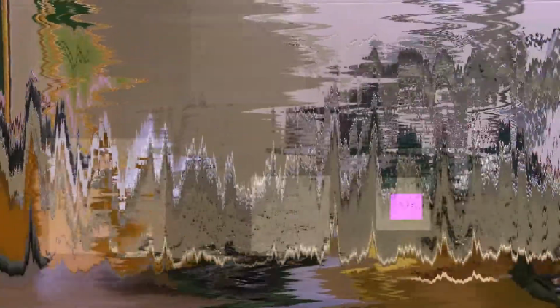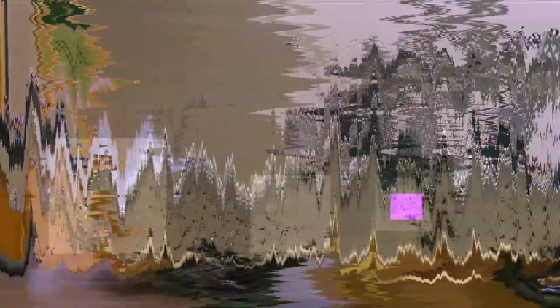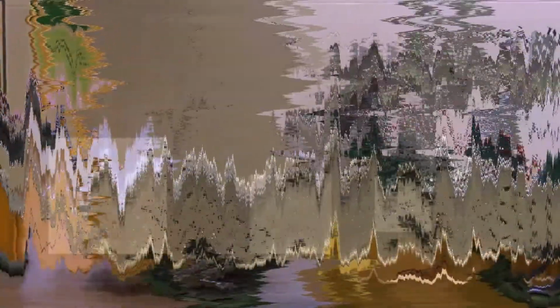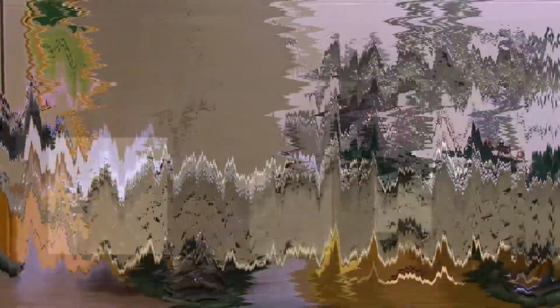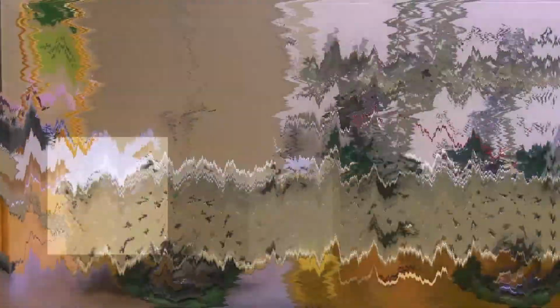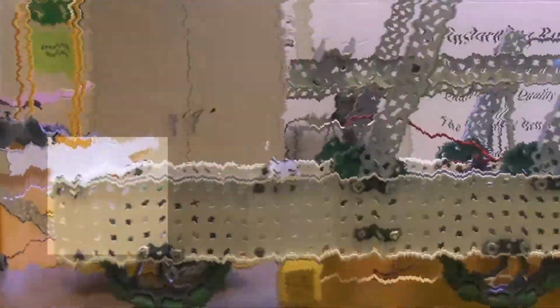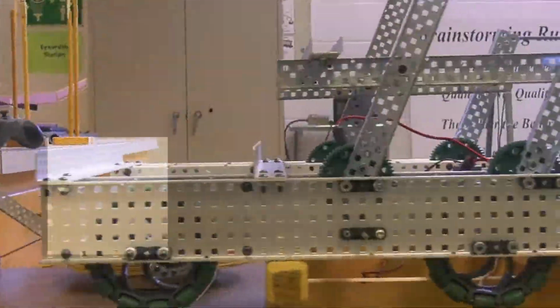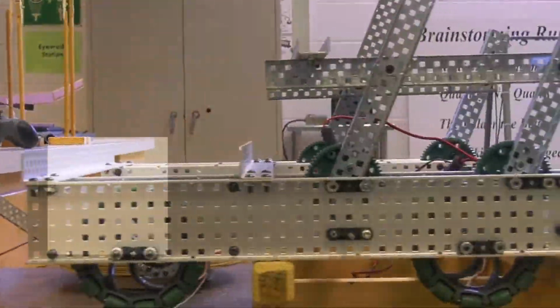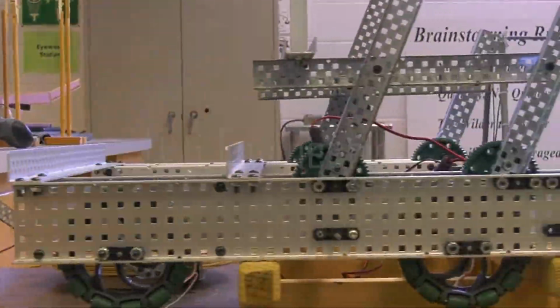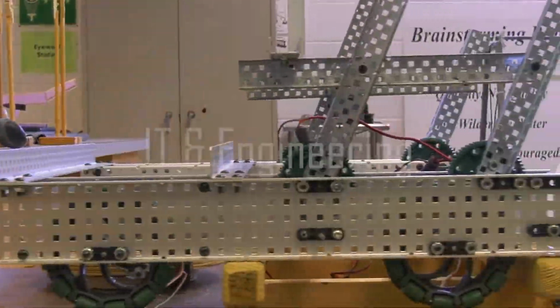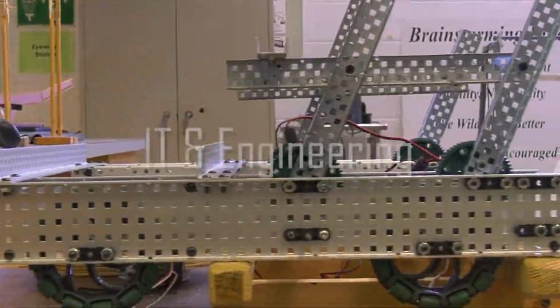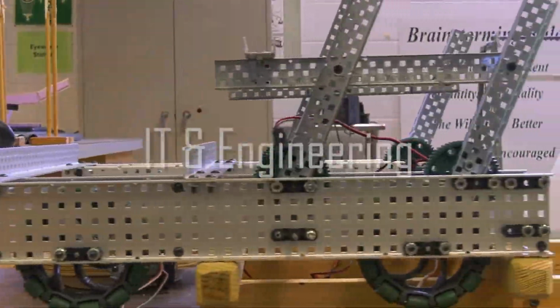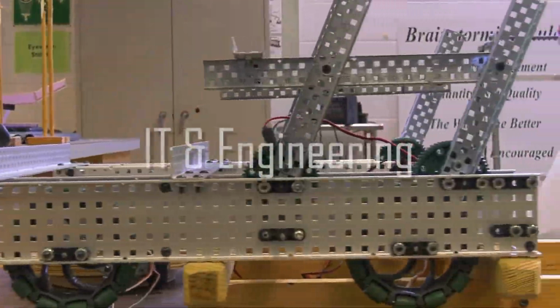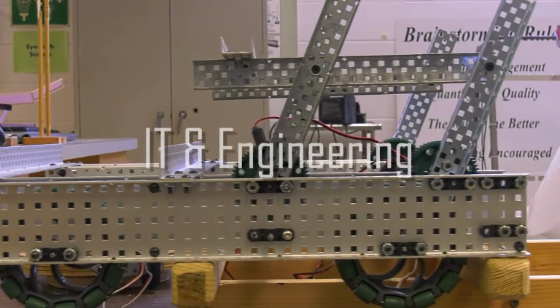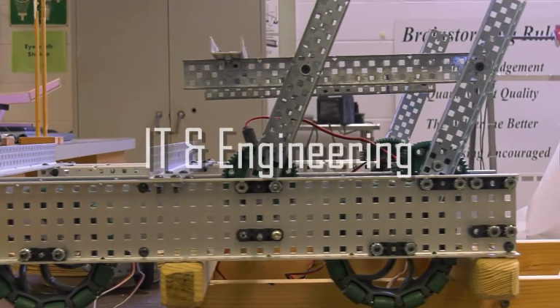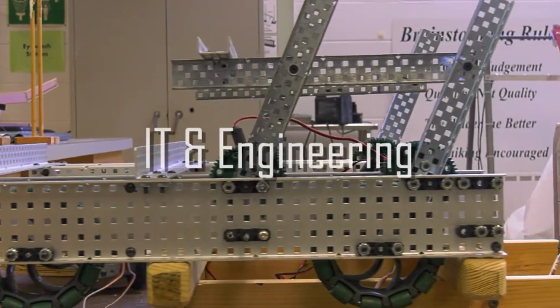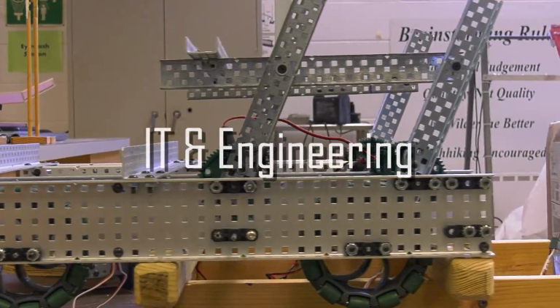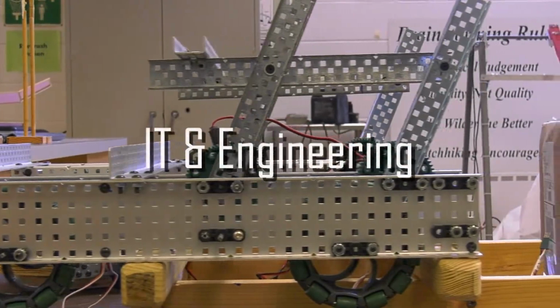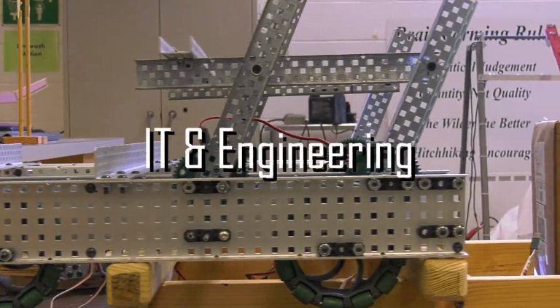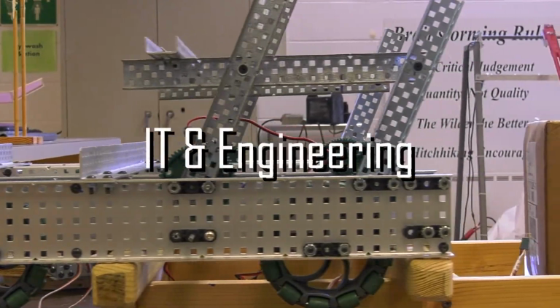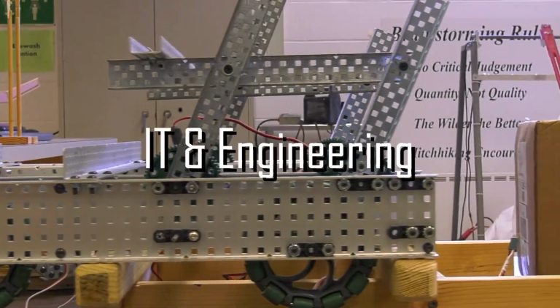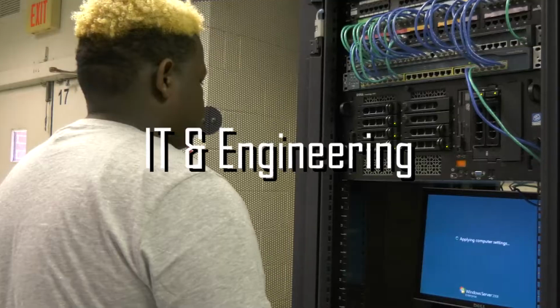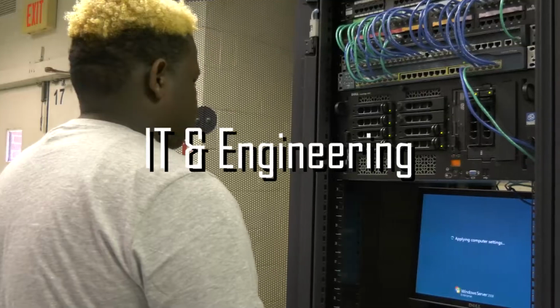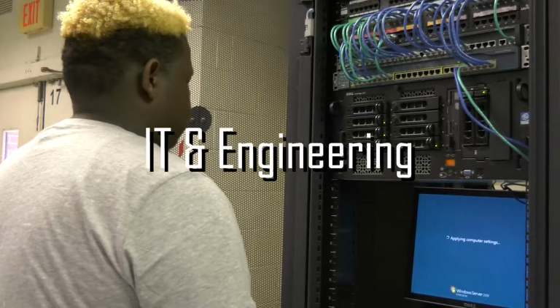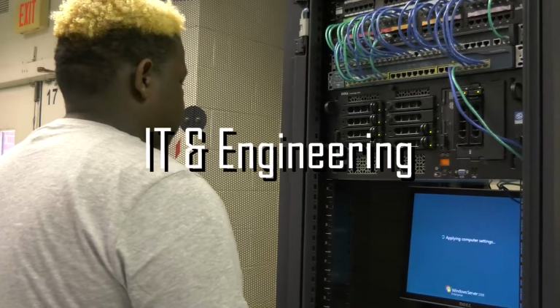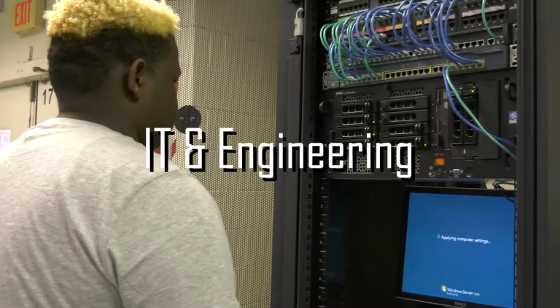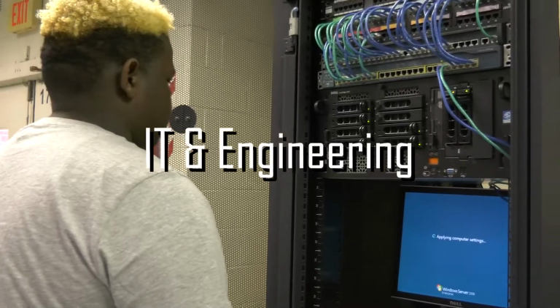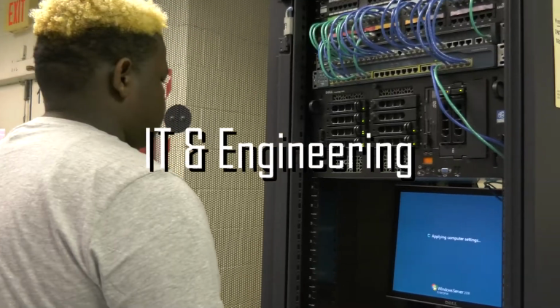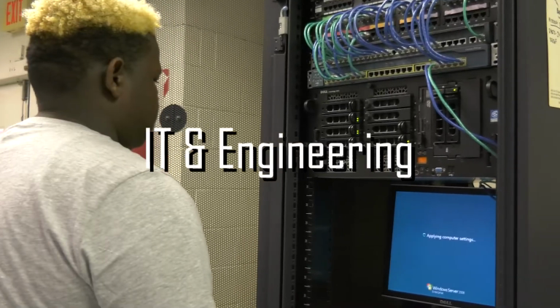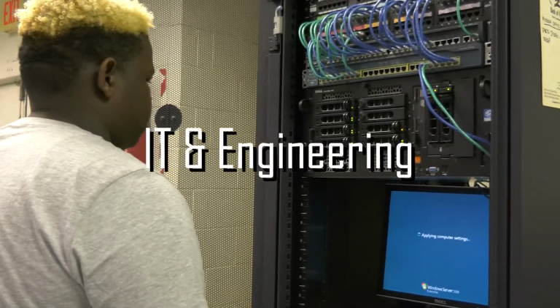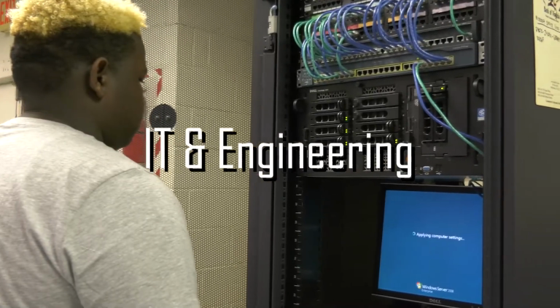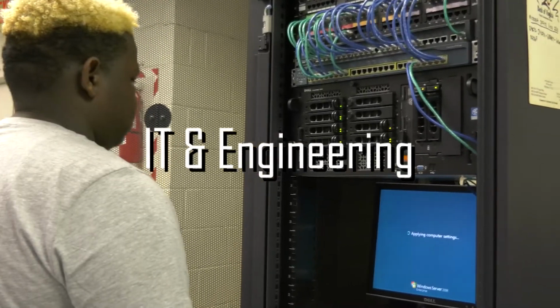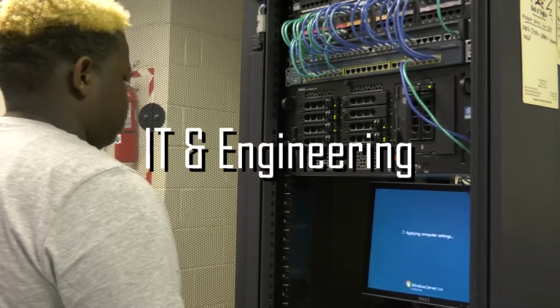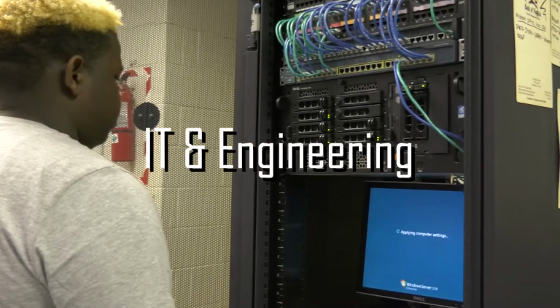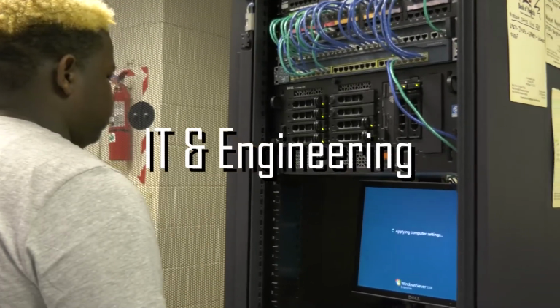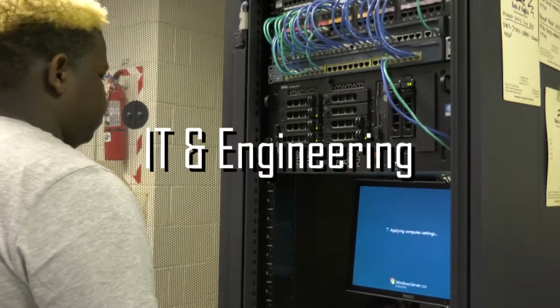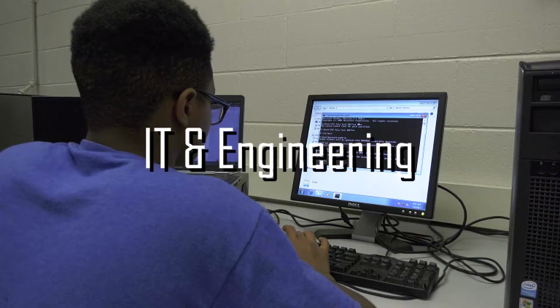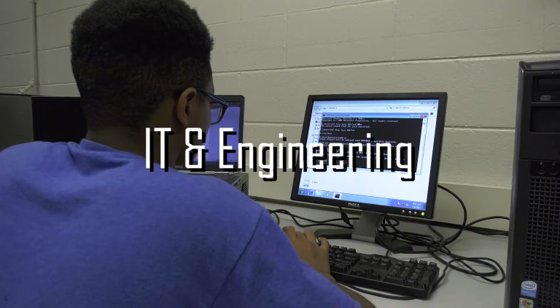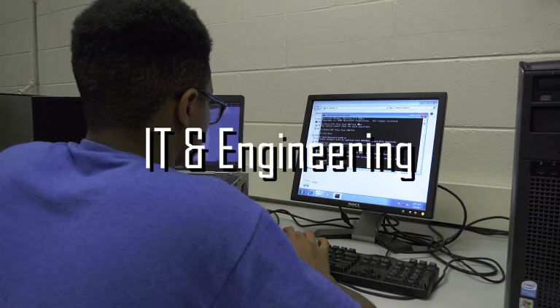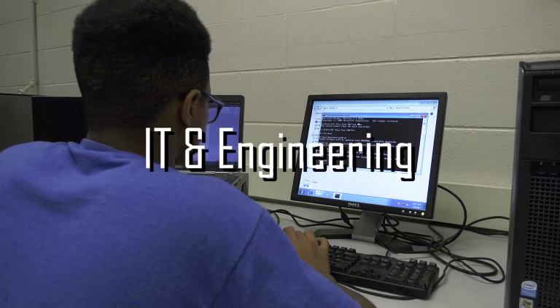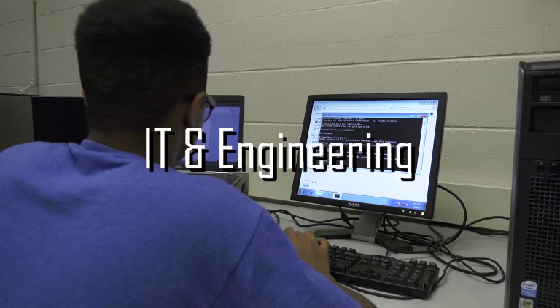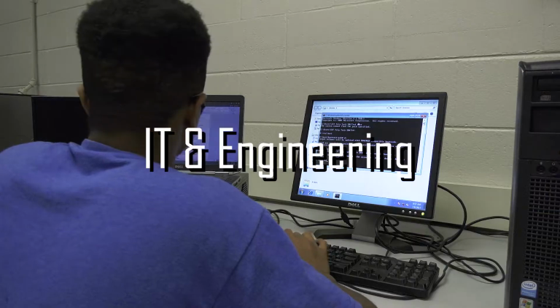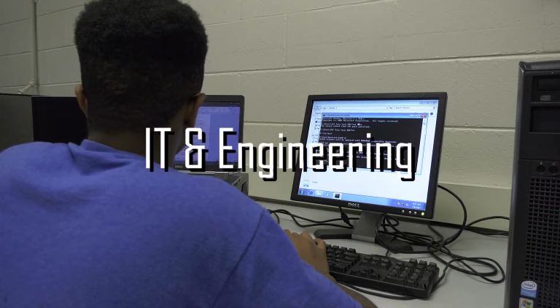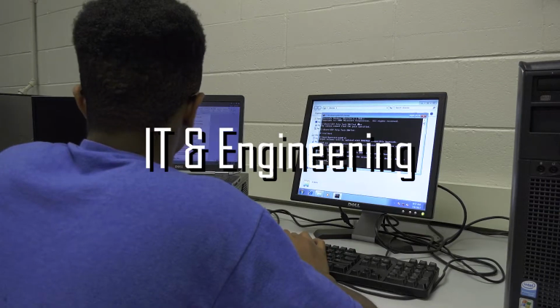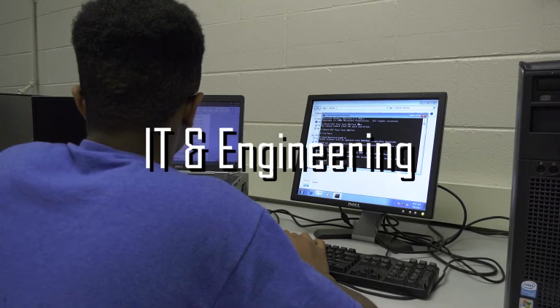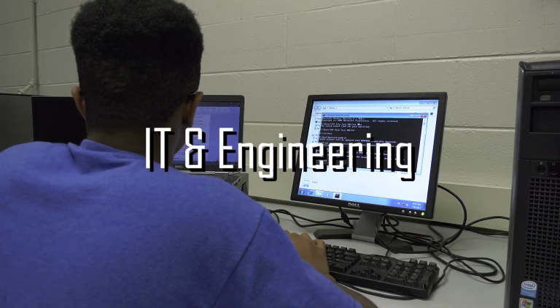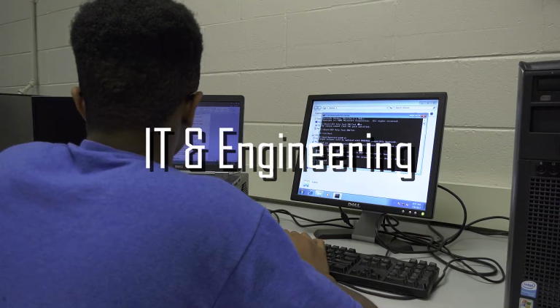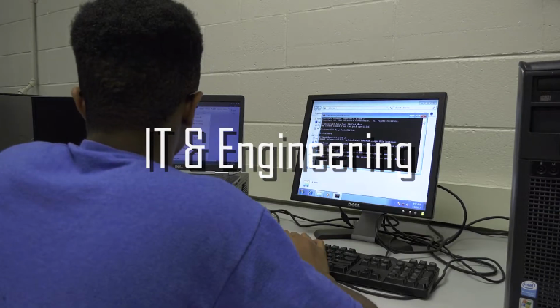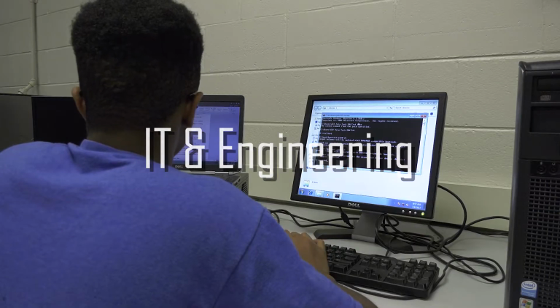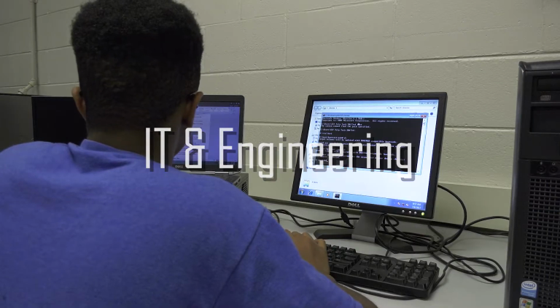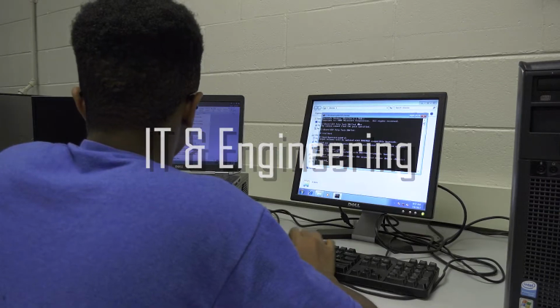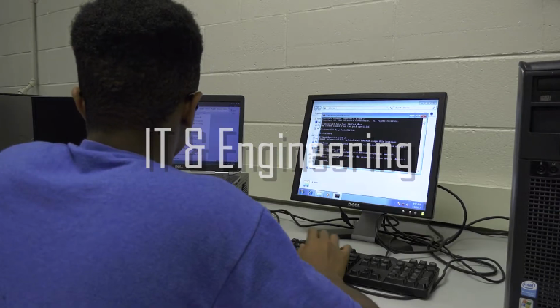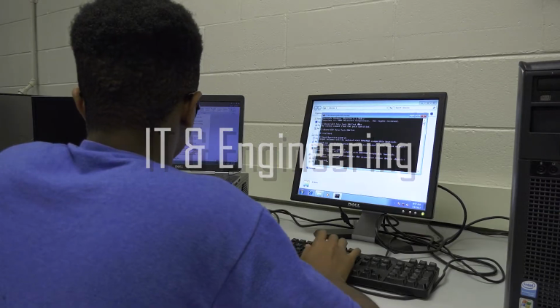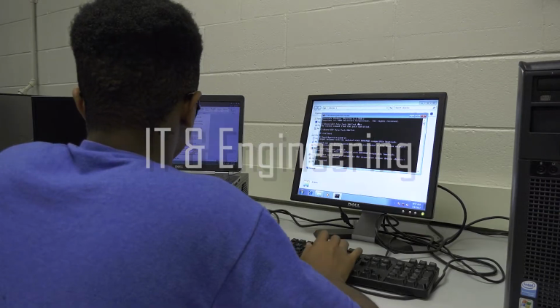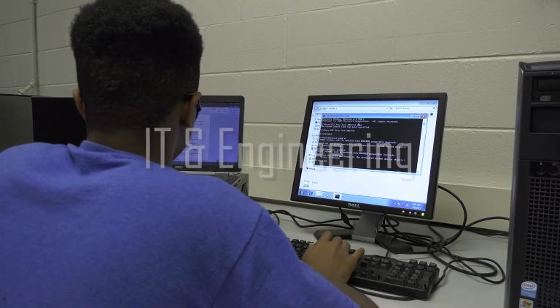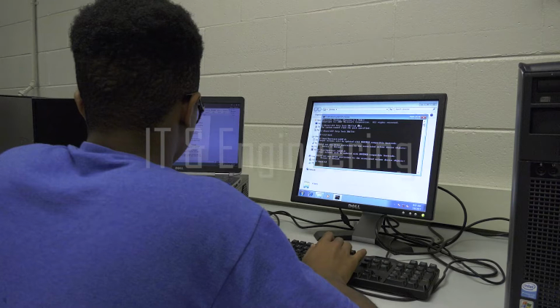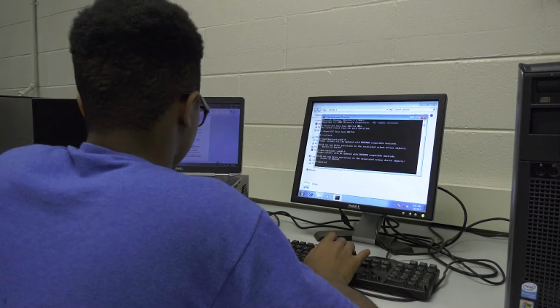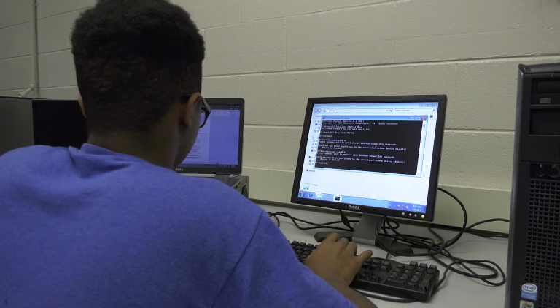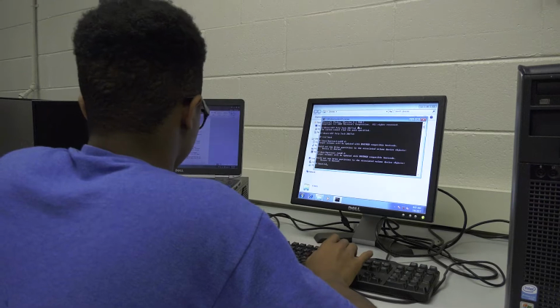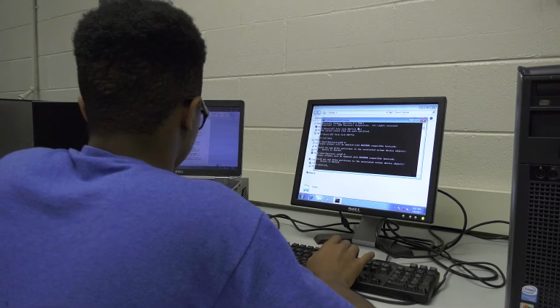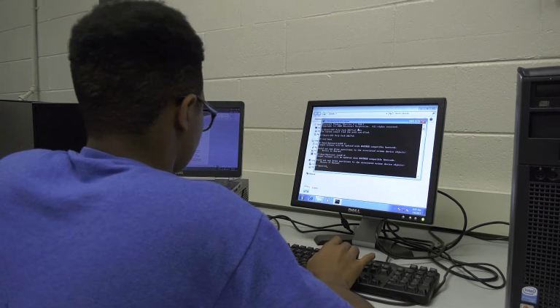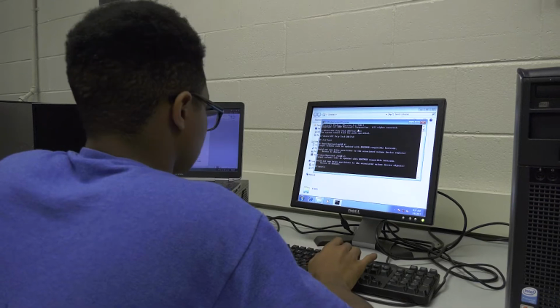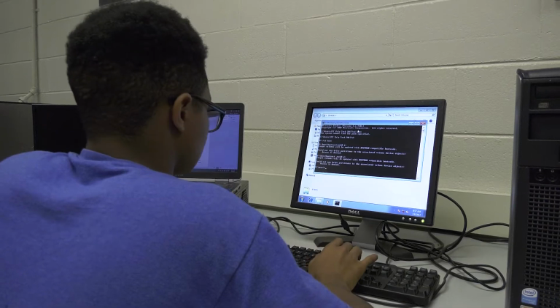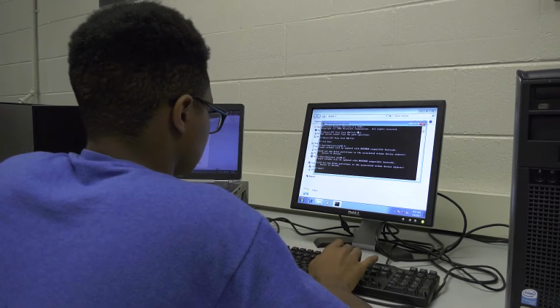If you like robotics, websites, computers, animation, and programming, our IT and engineering section is for you.